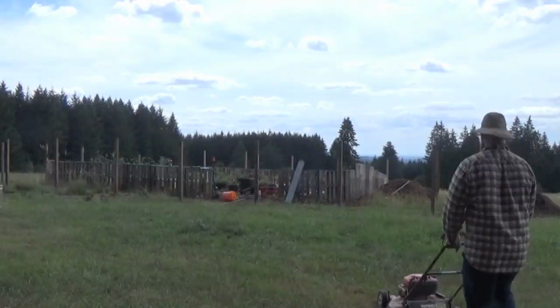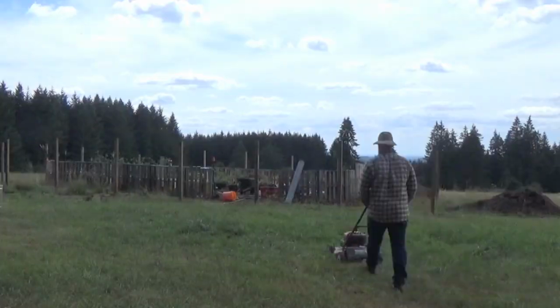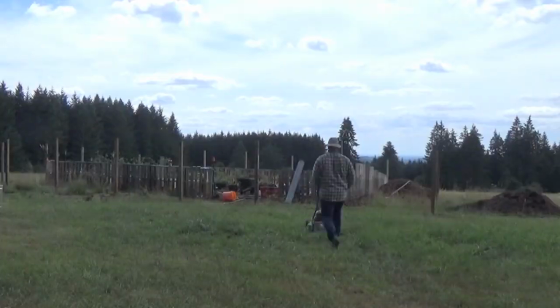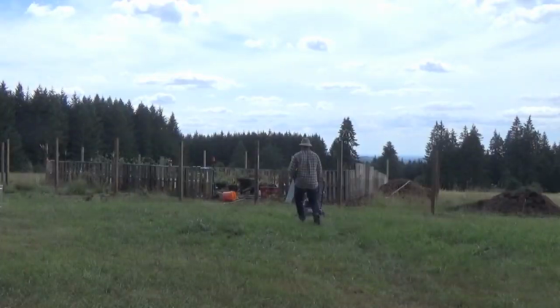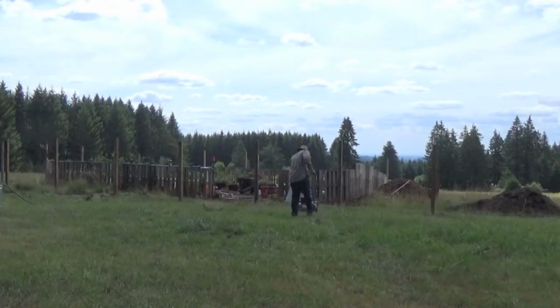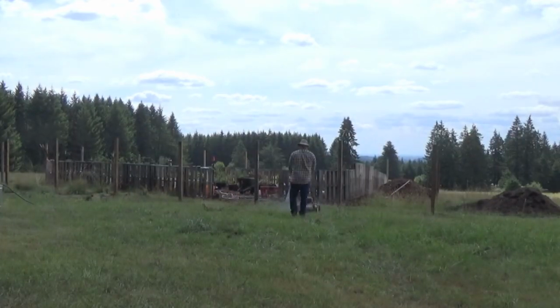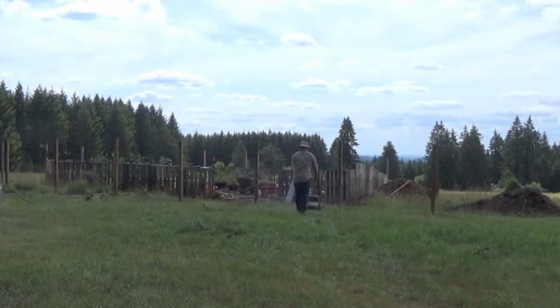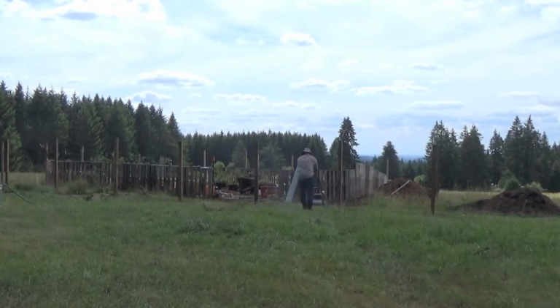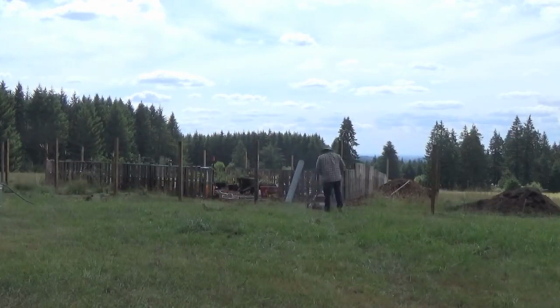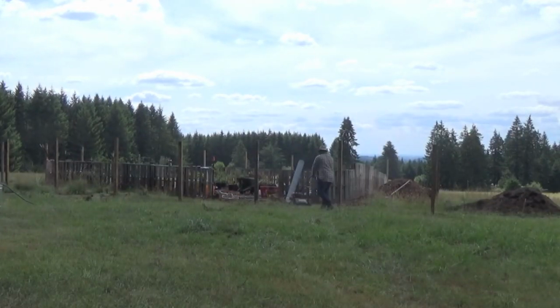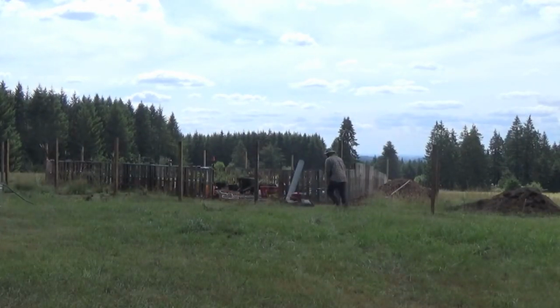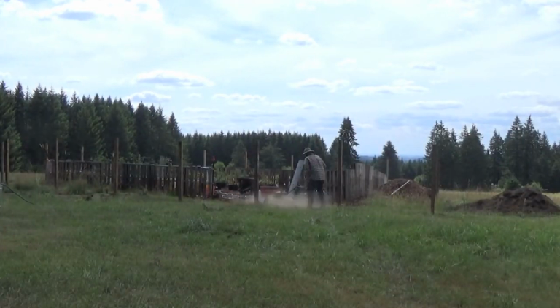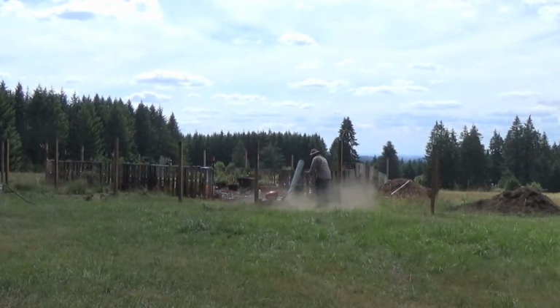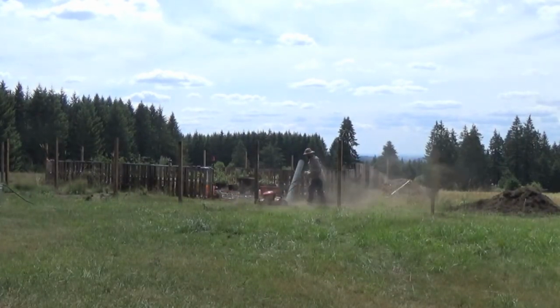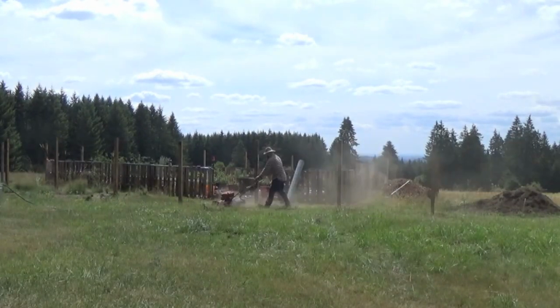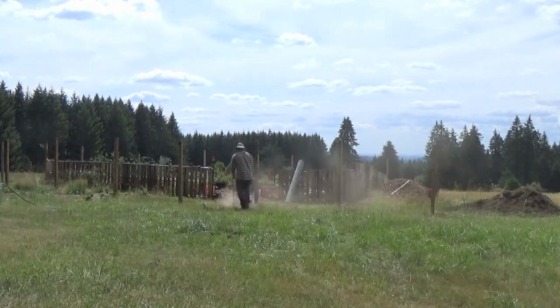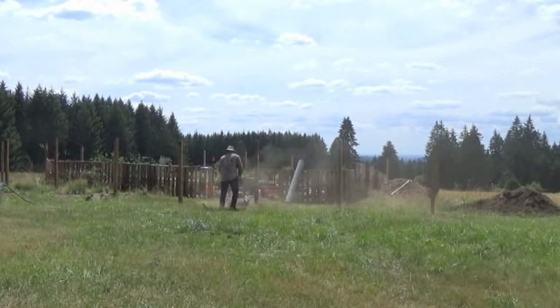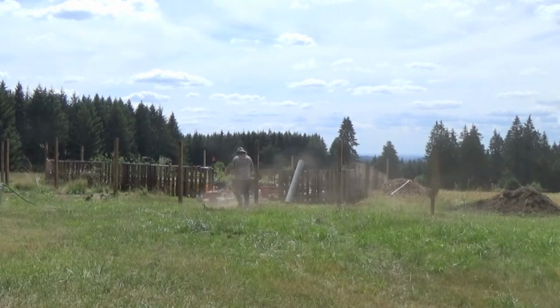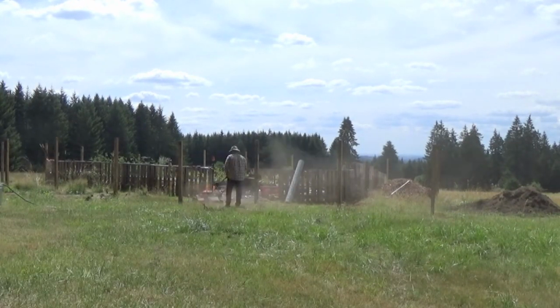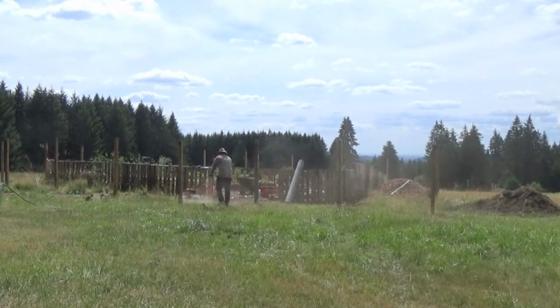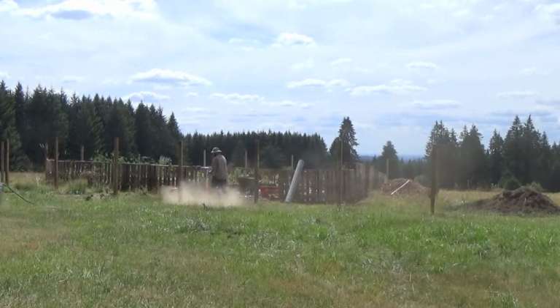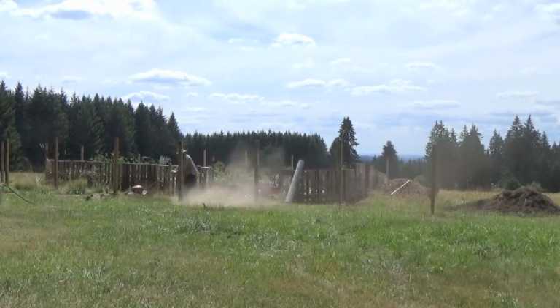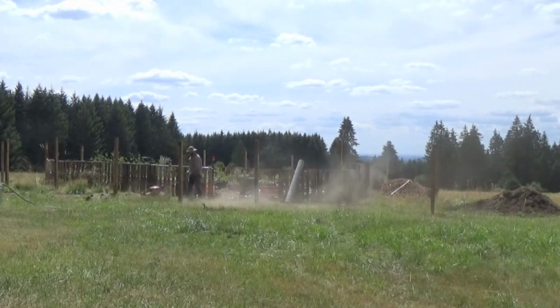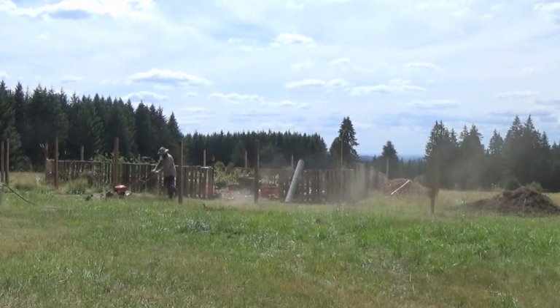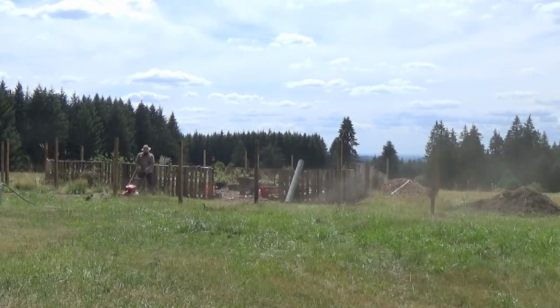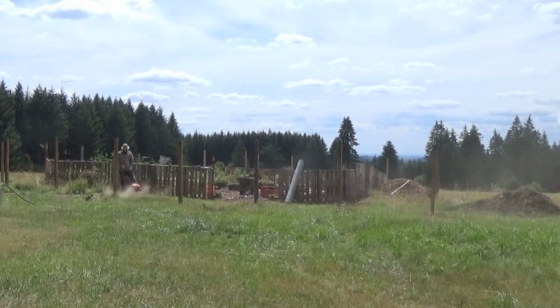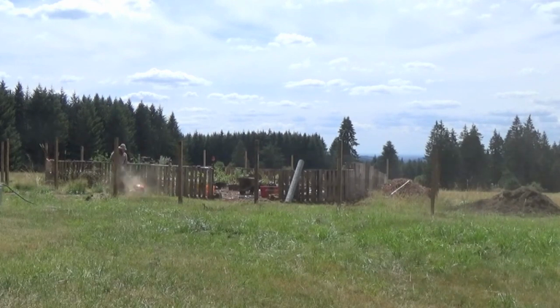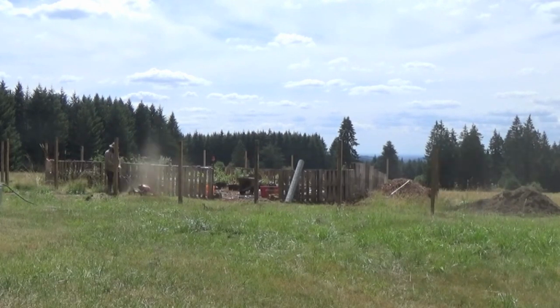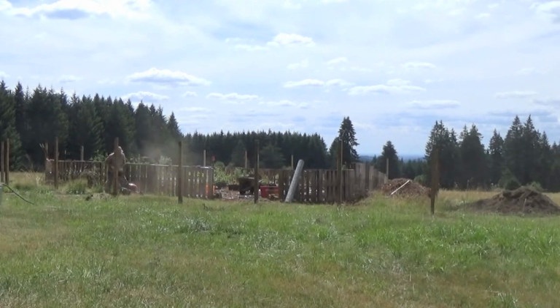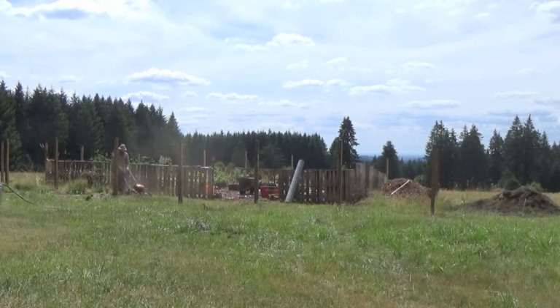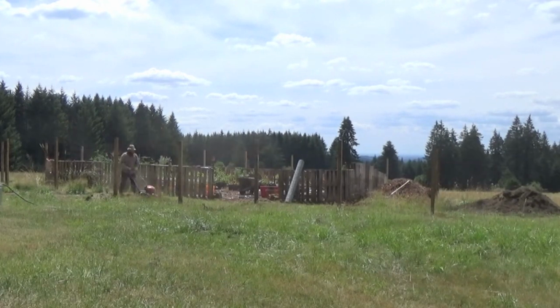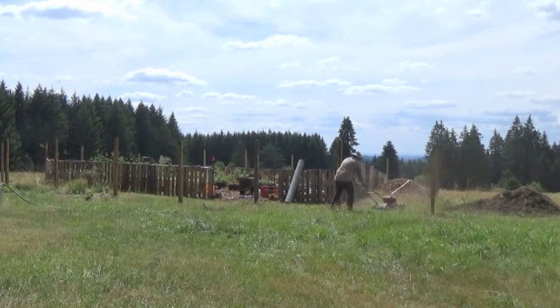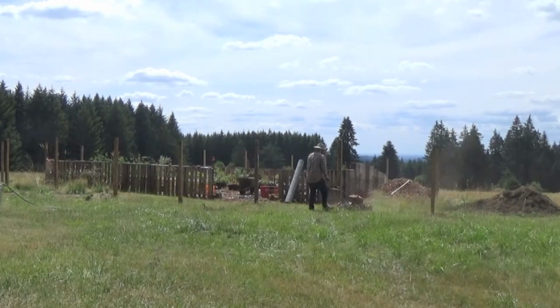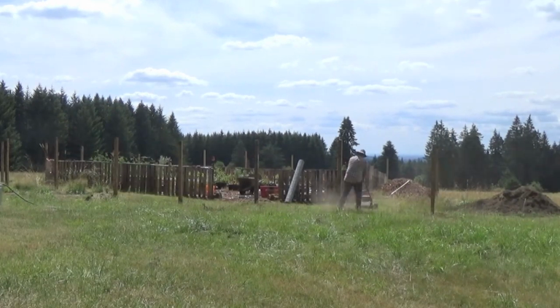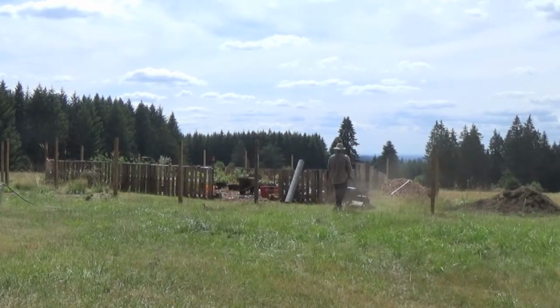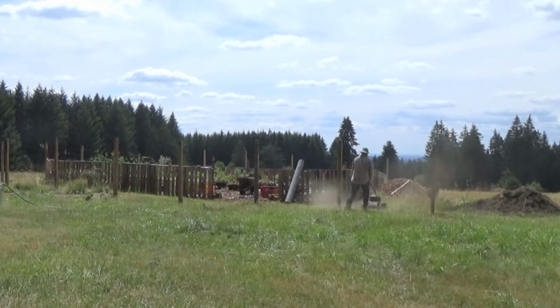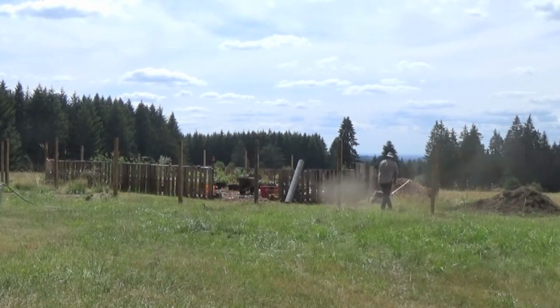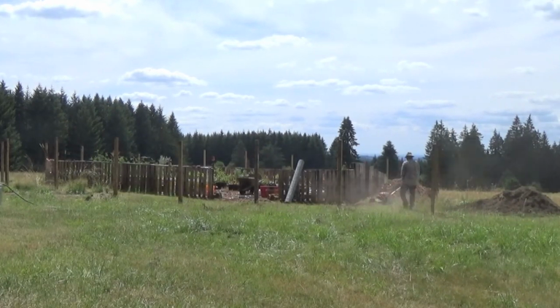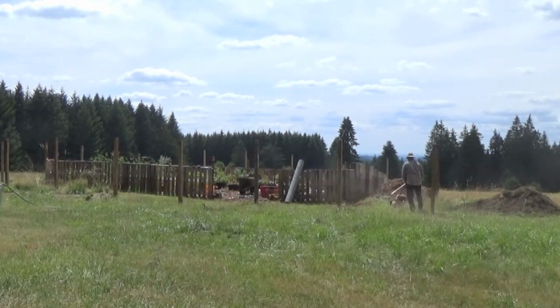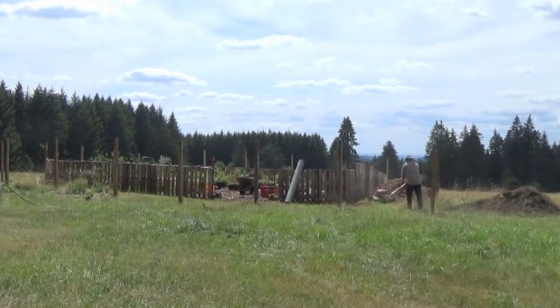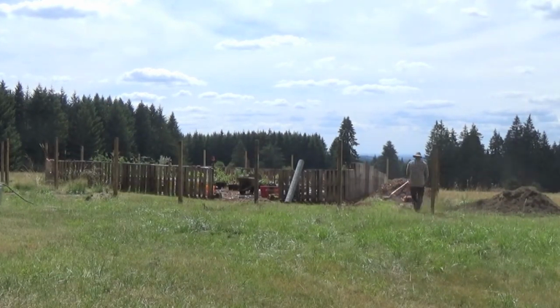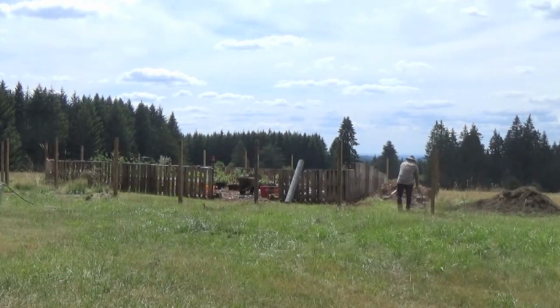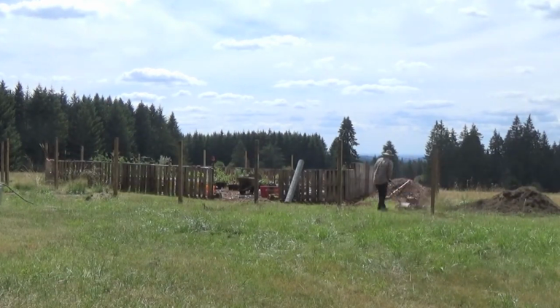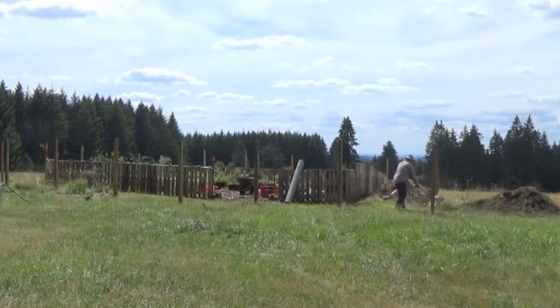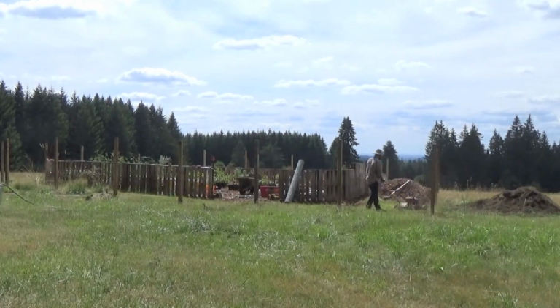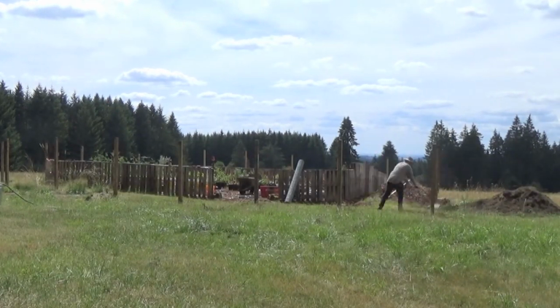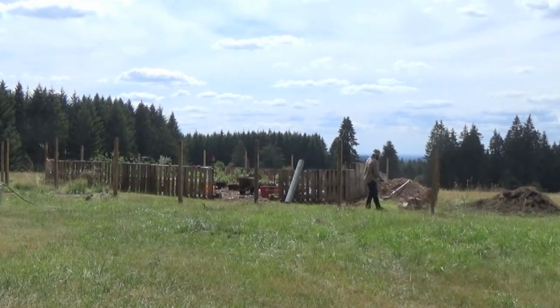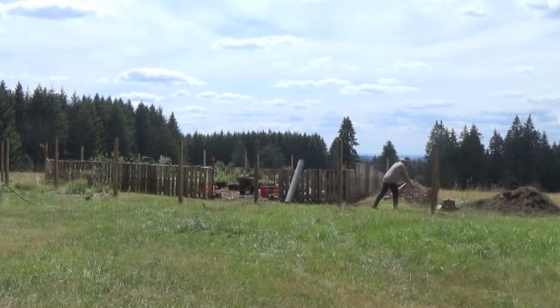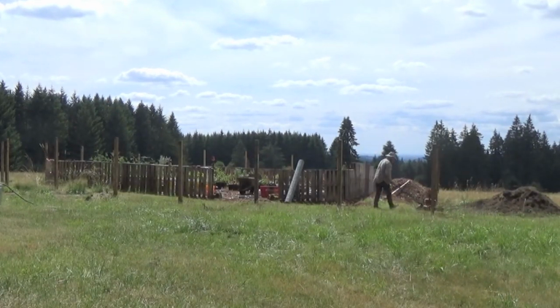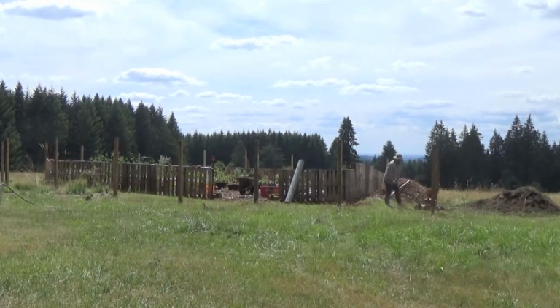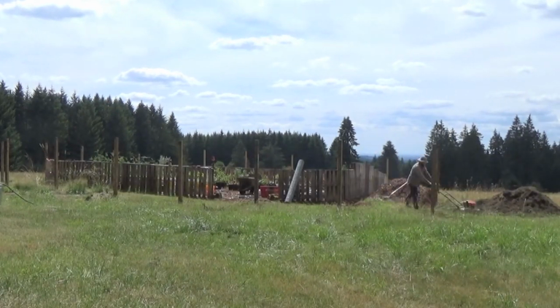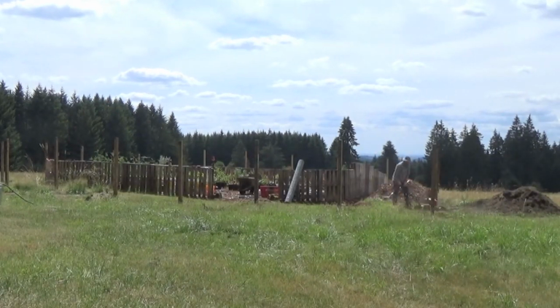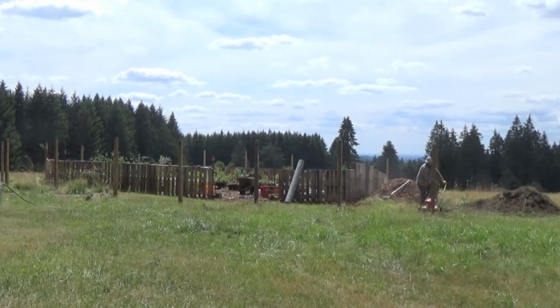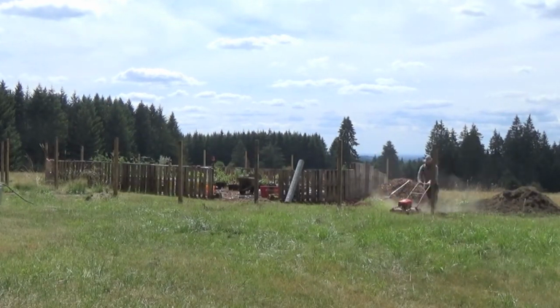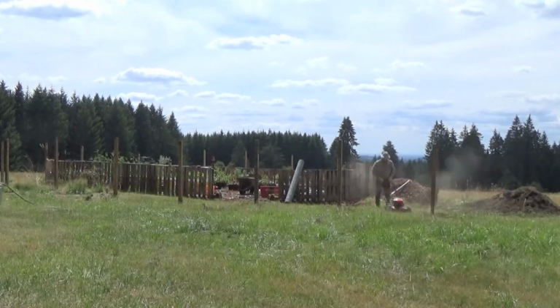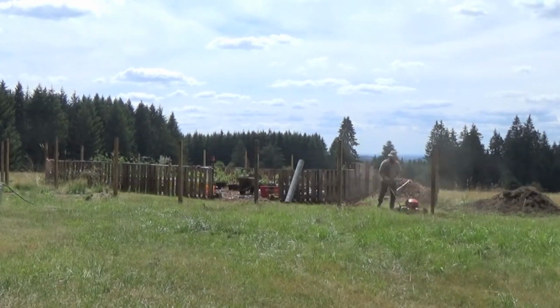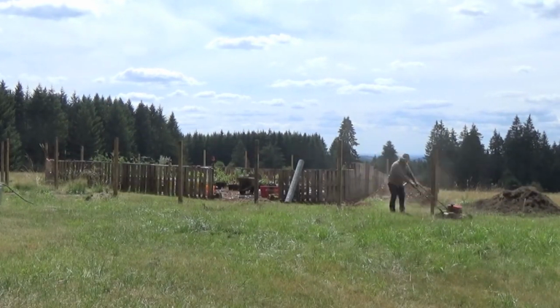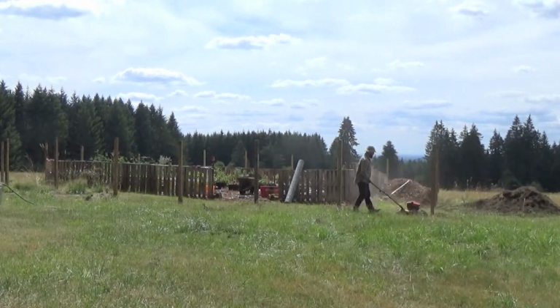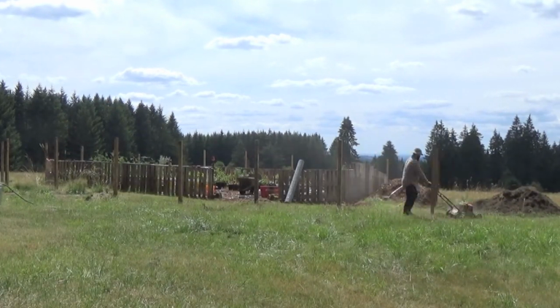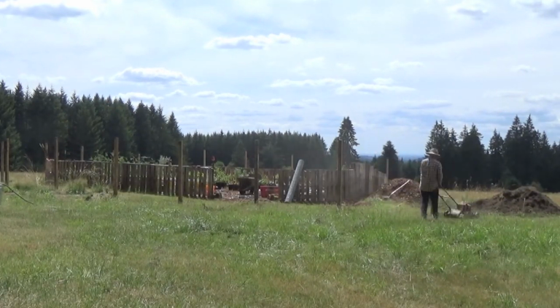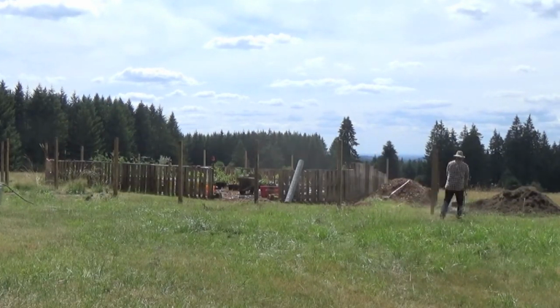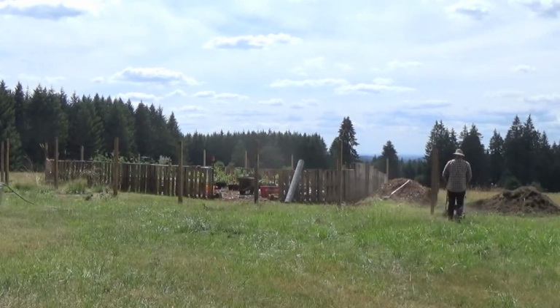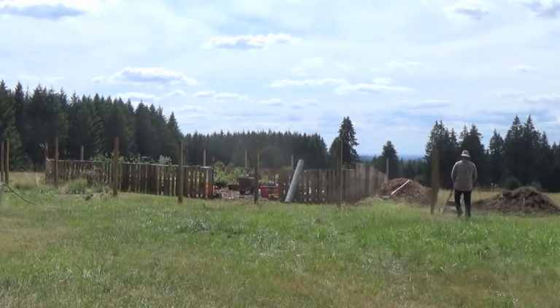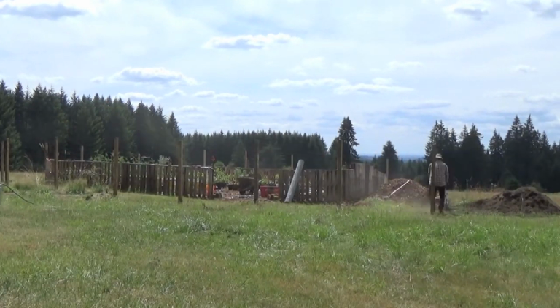The first thing I want to do is mow underneath the area where we're going to be installing the fence. That way it can get as close to the ground as possible.